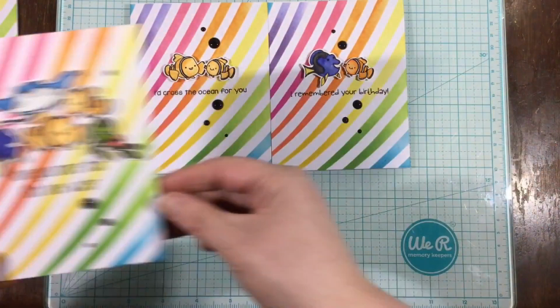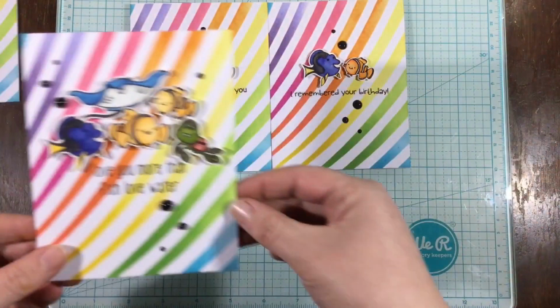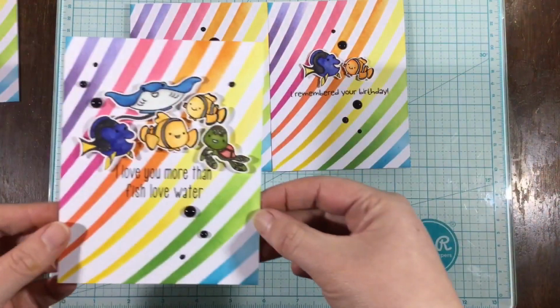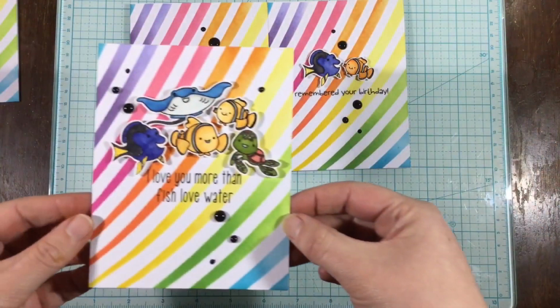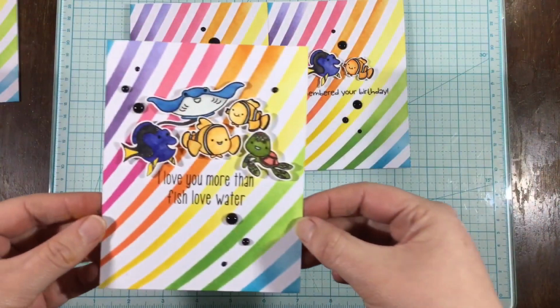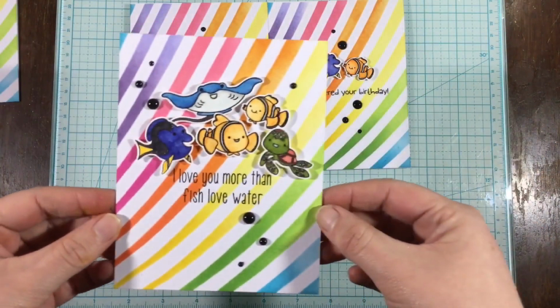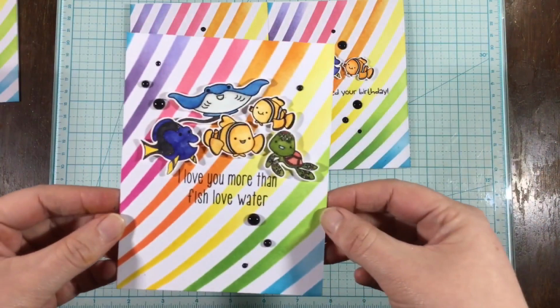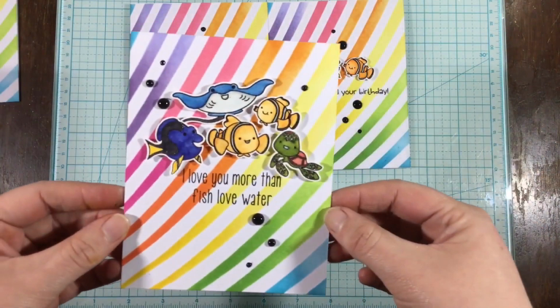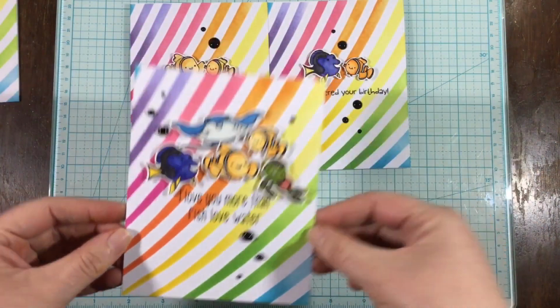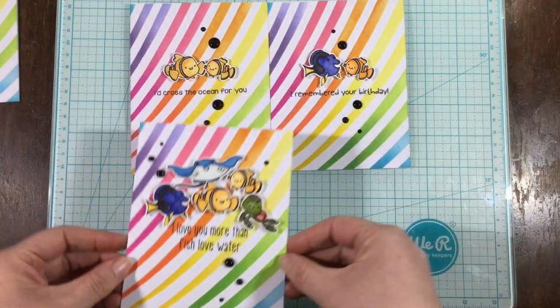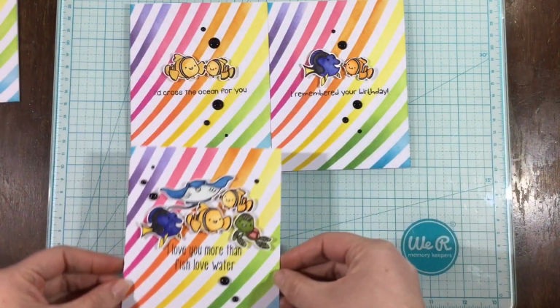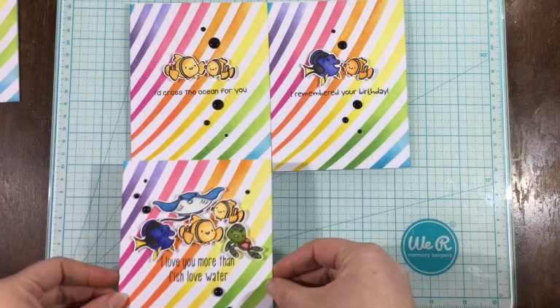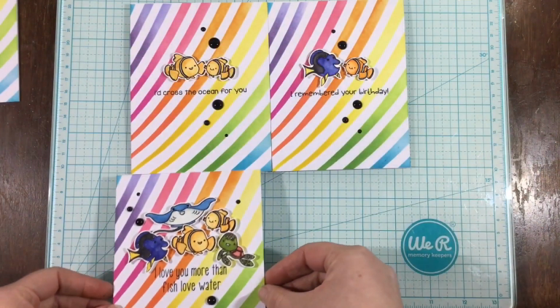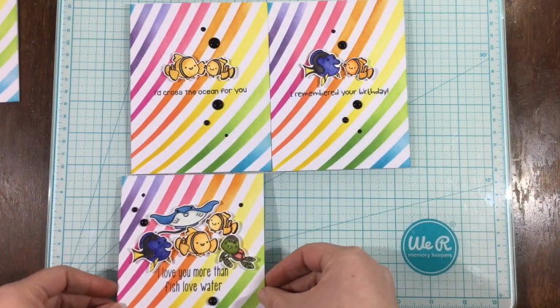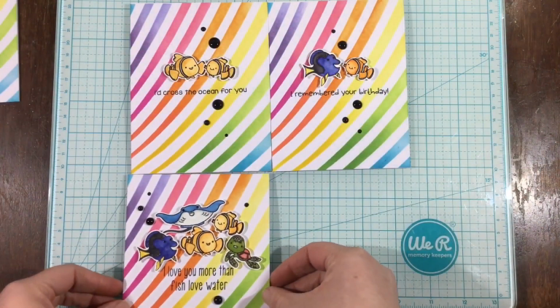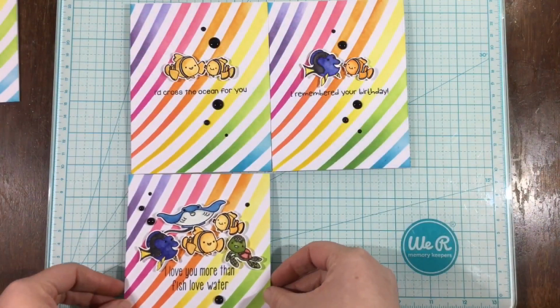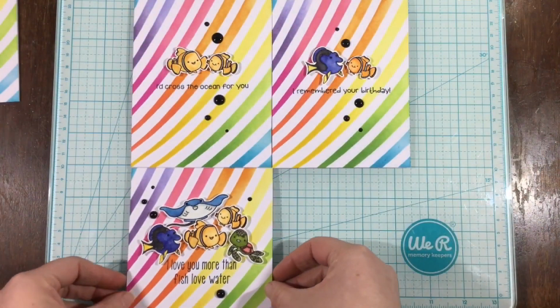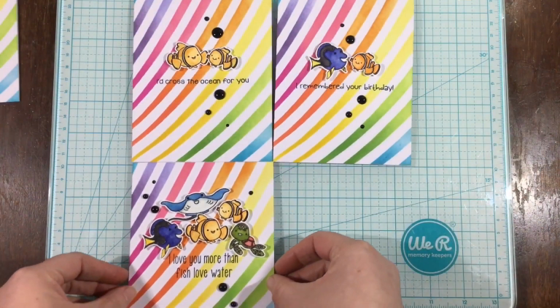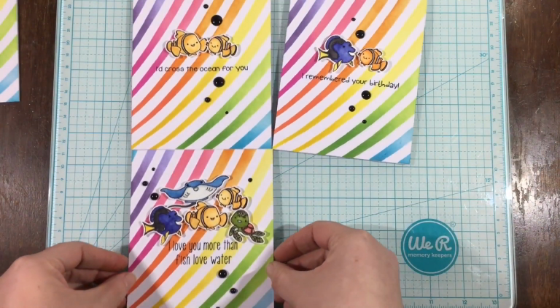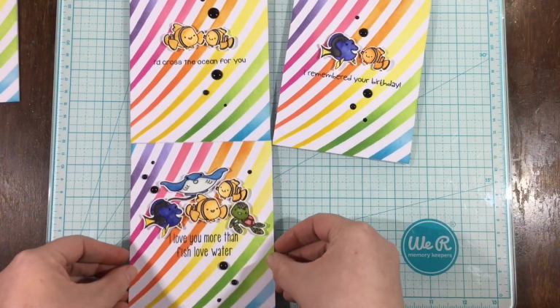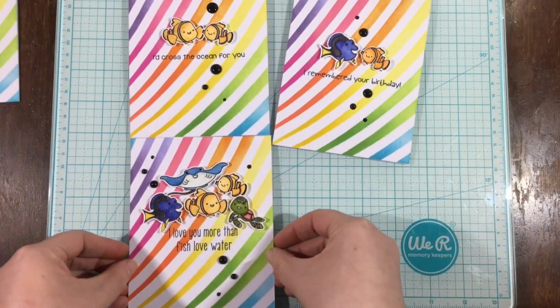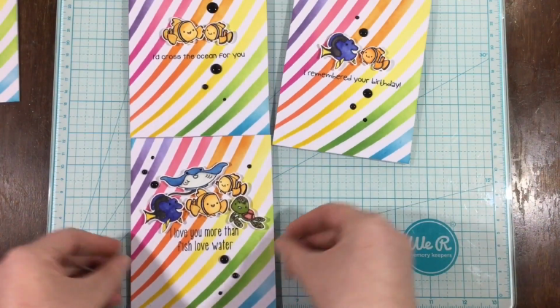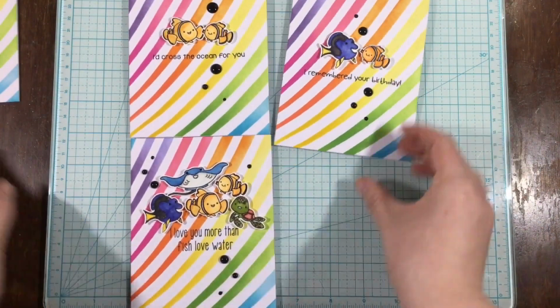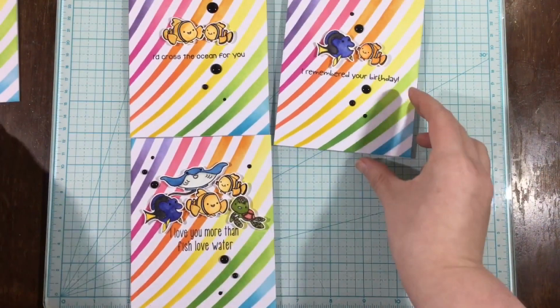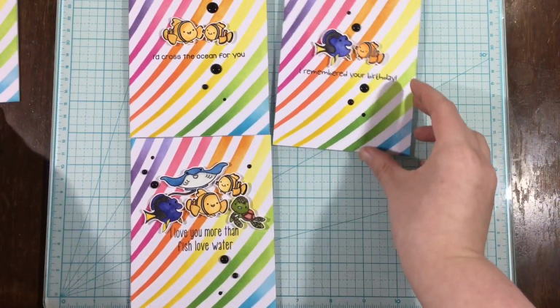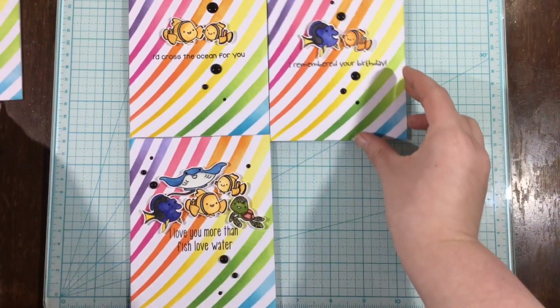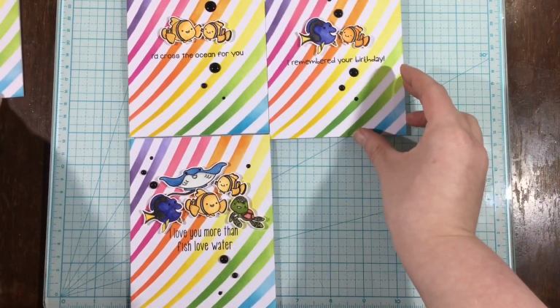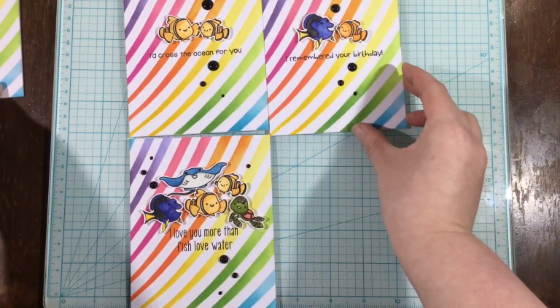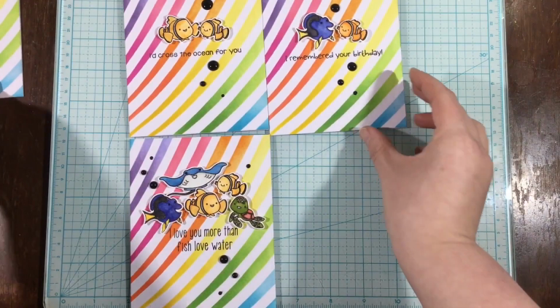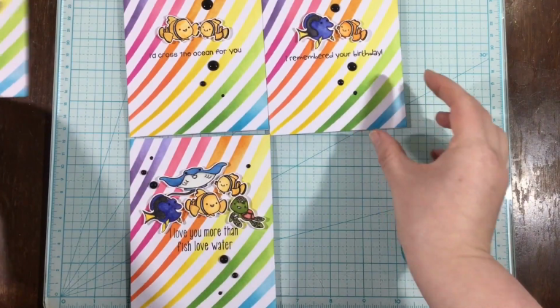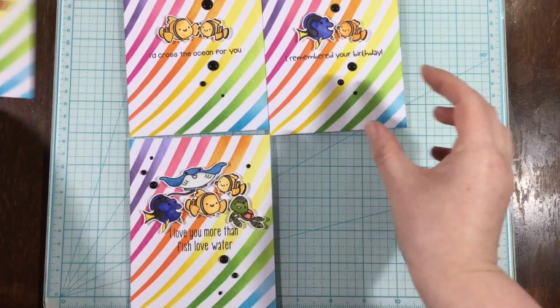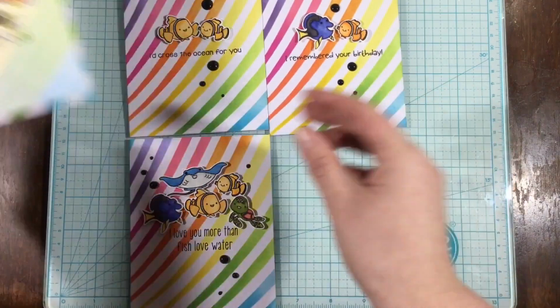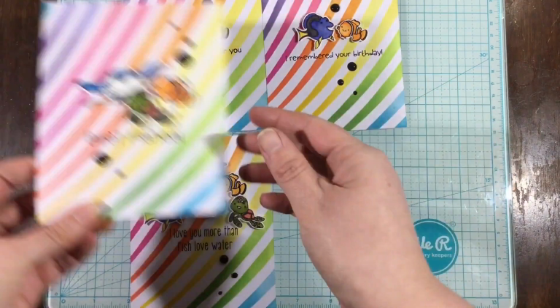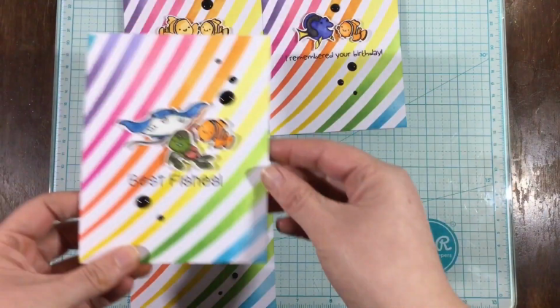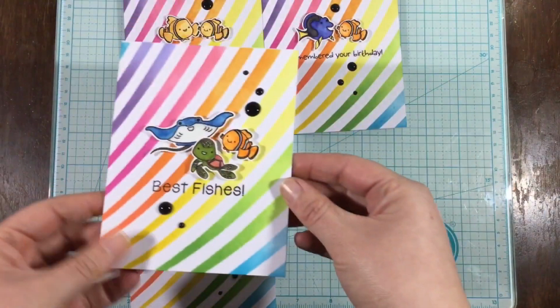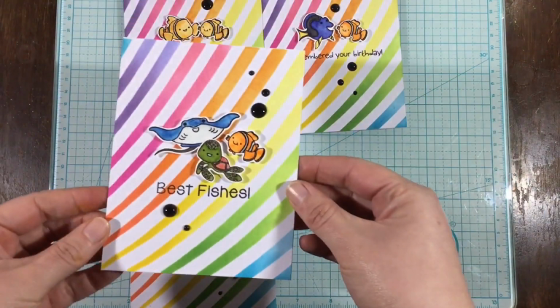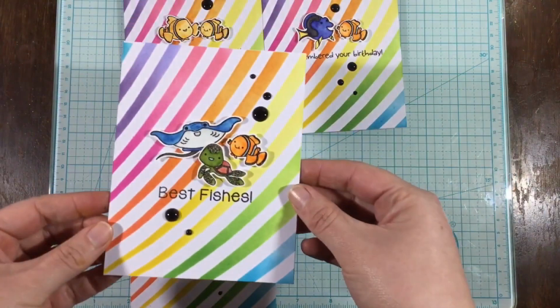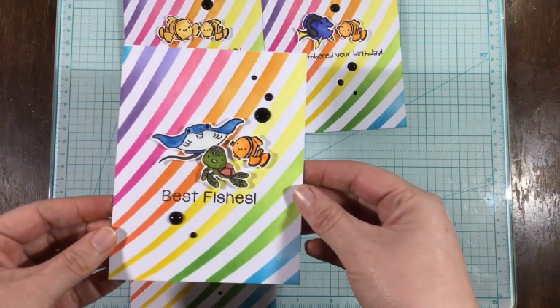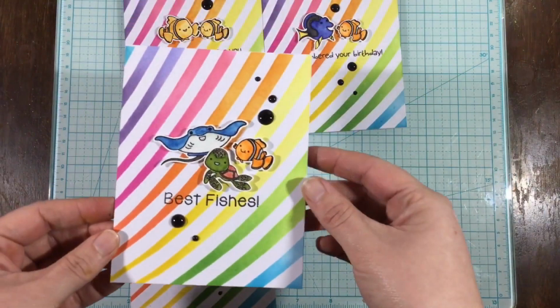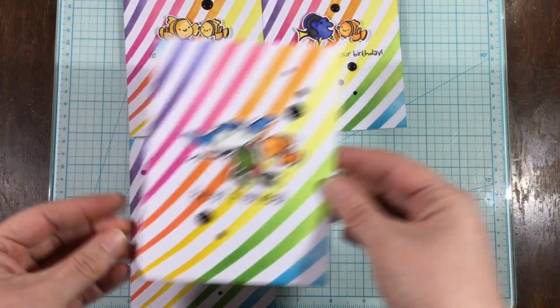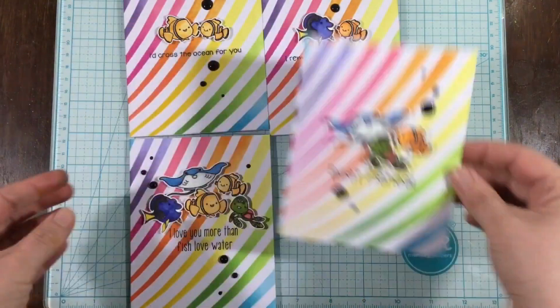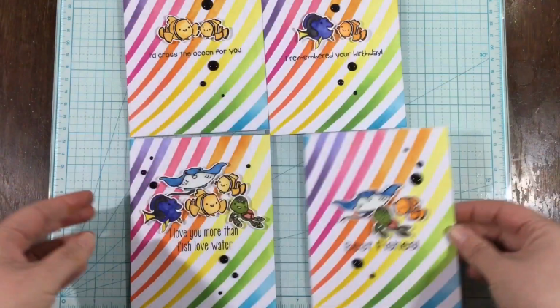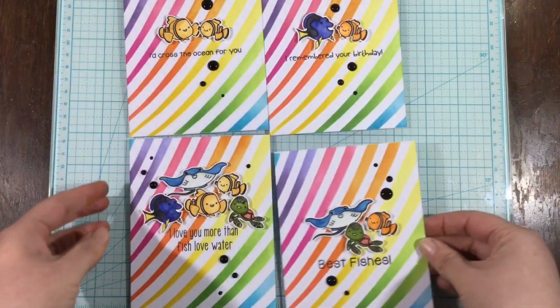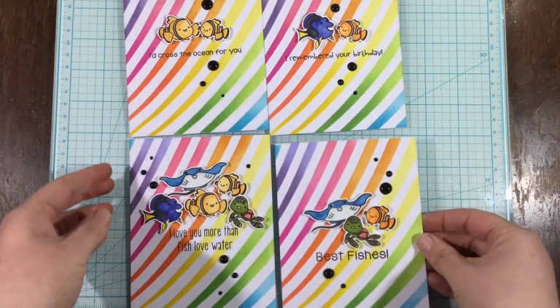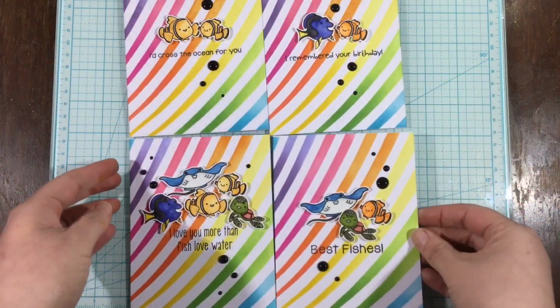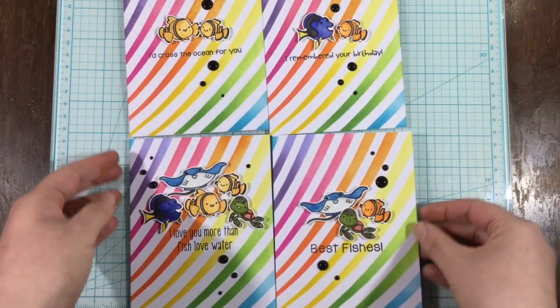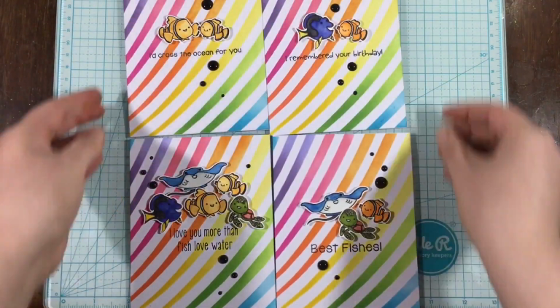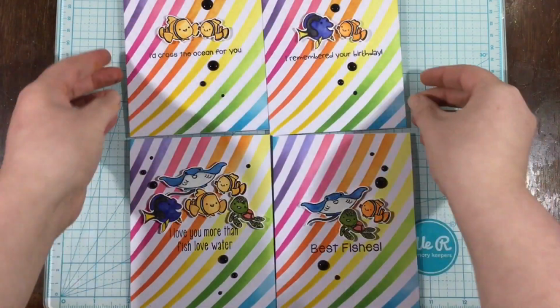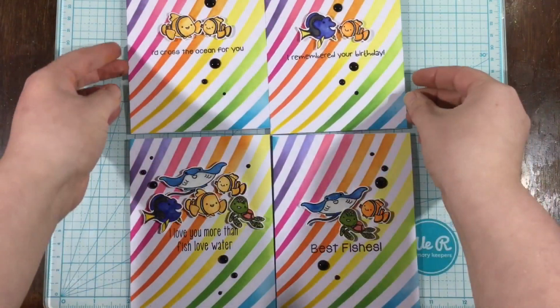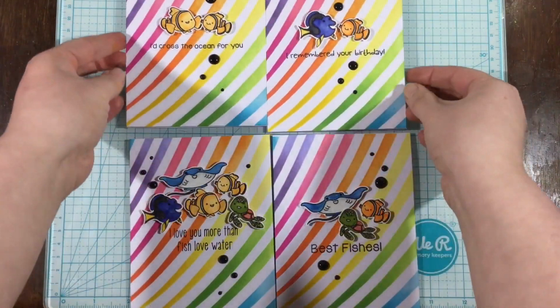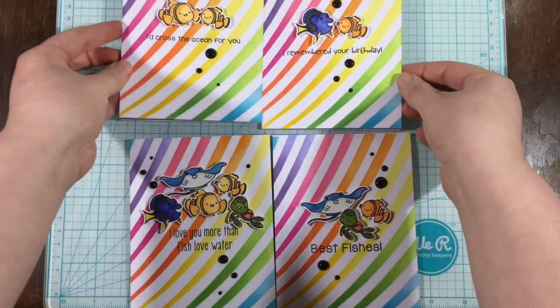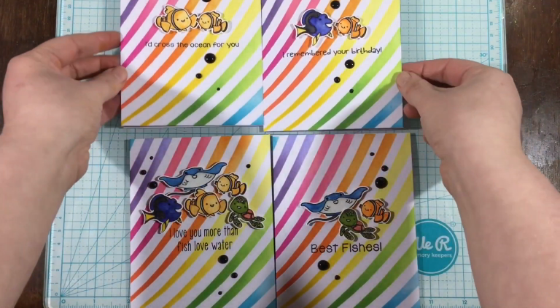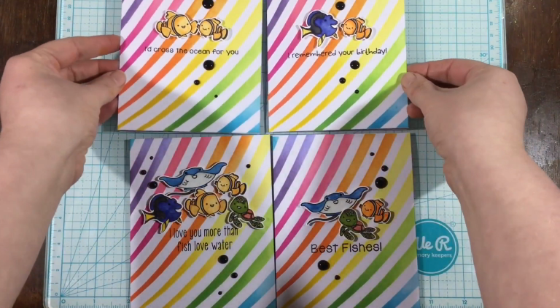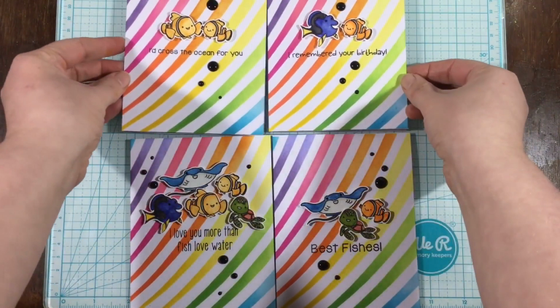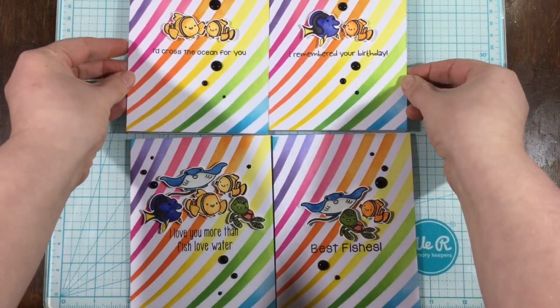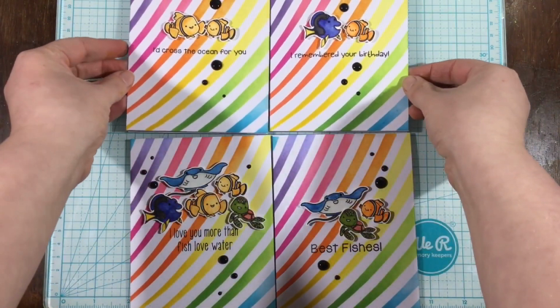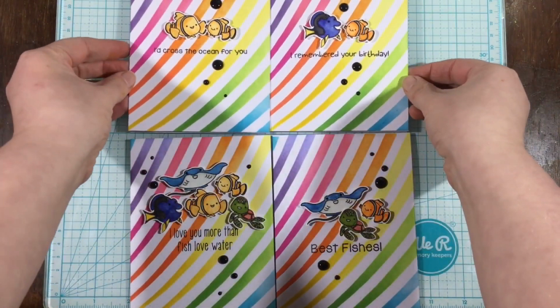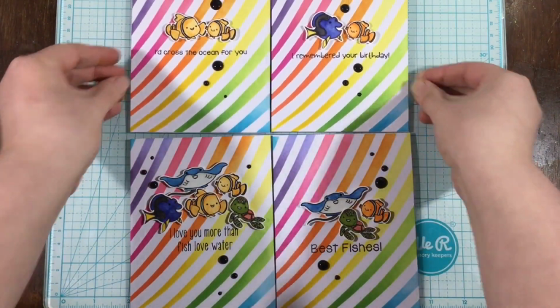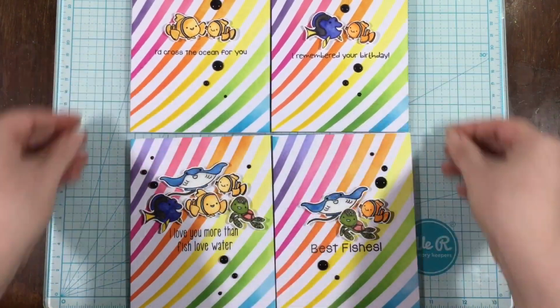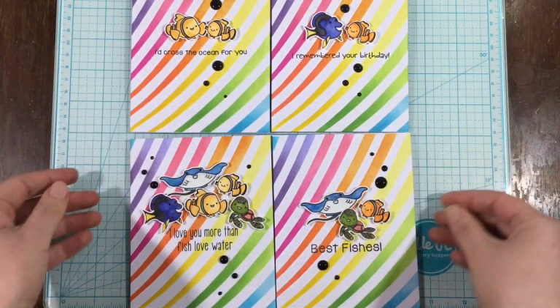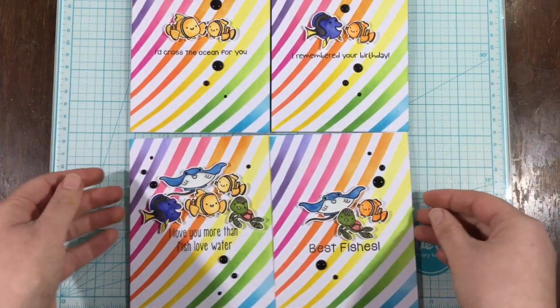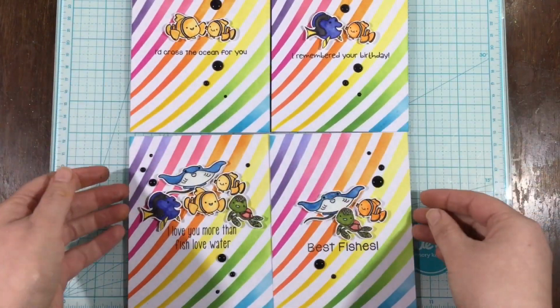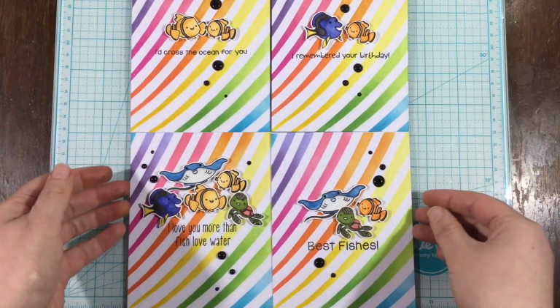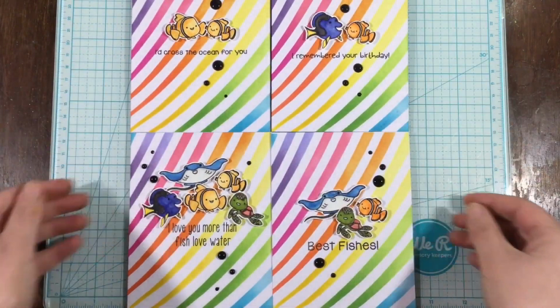Please head over to my blog or the Kindred Stamps blog to see some still photos. Thank you so much for watching — I'll catch you next time. Bye!